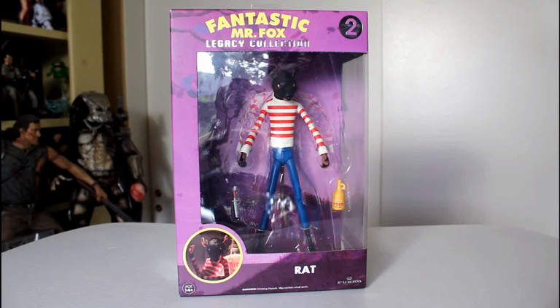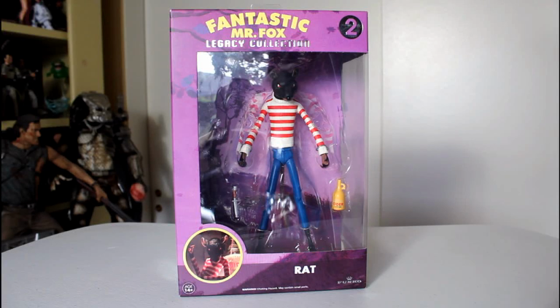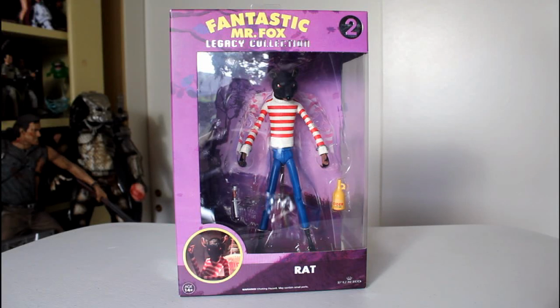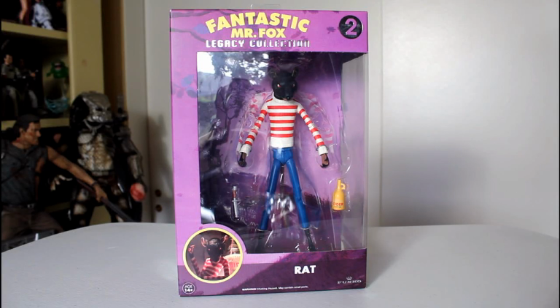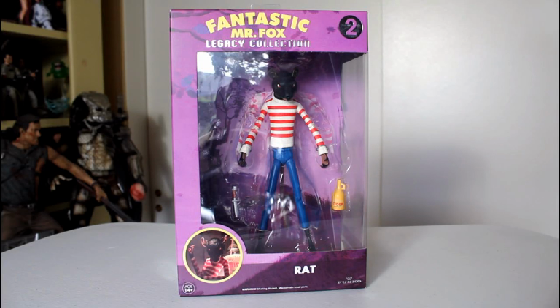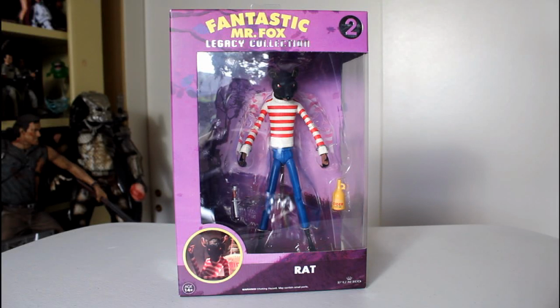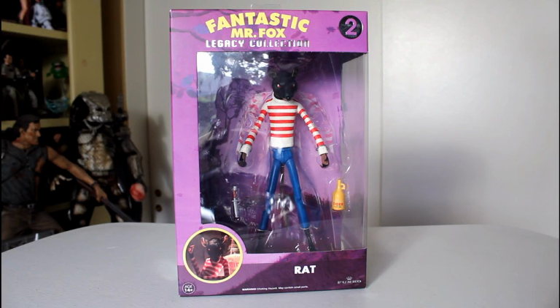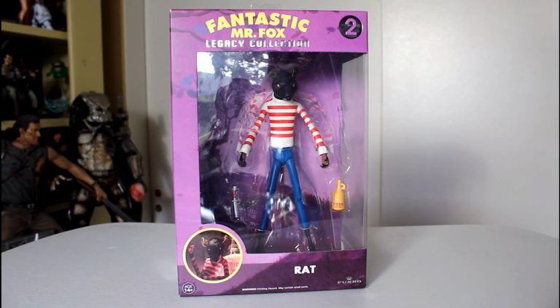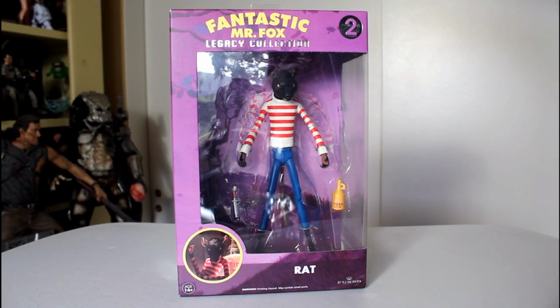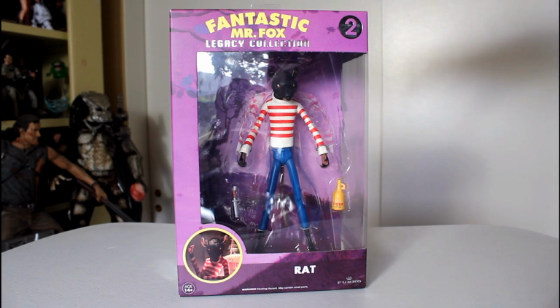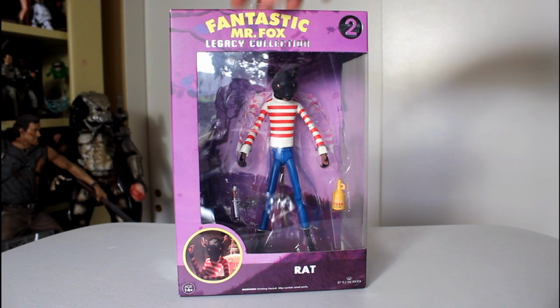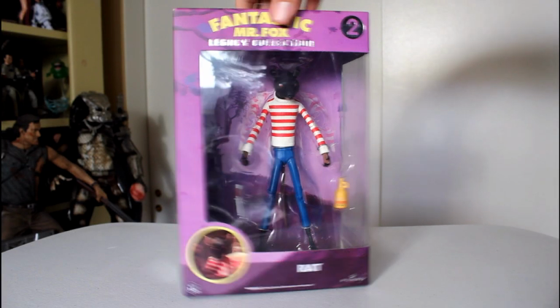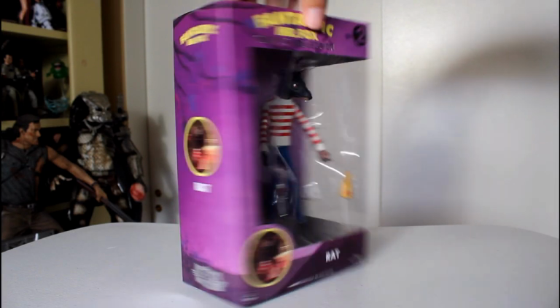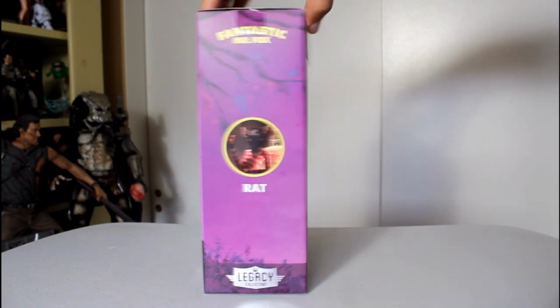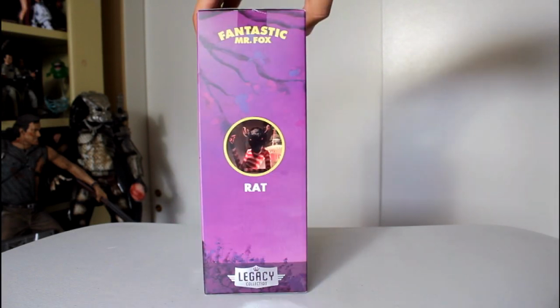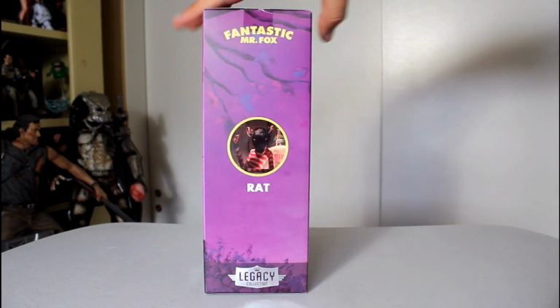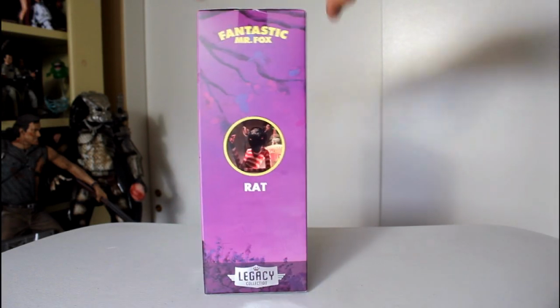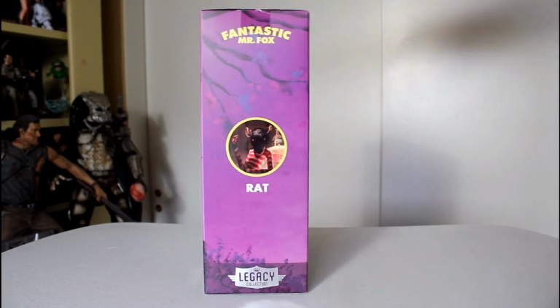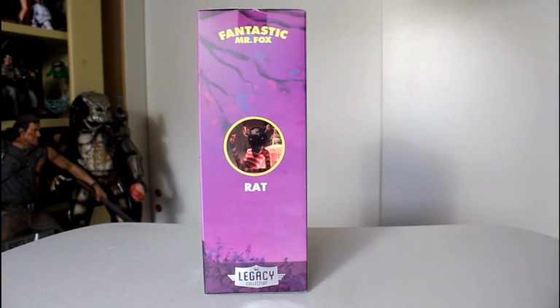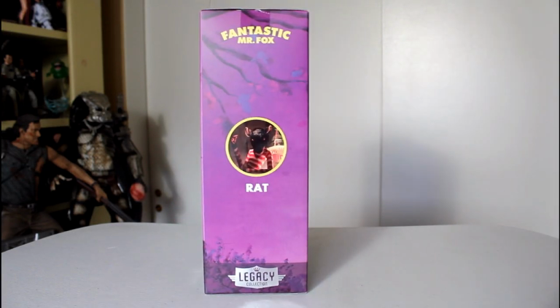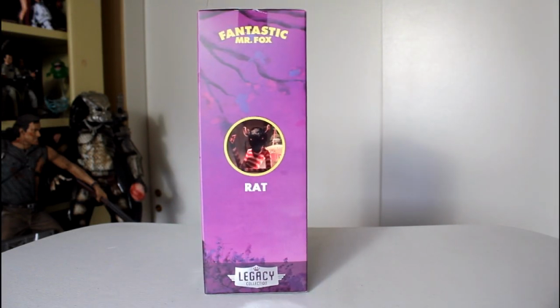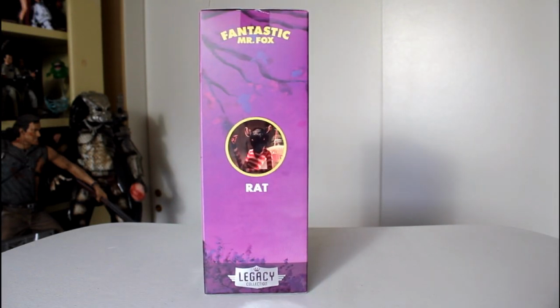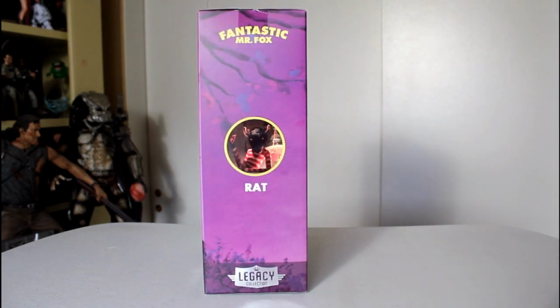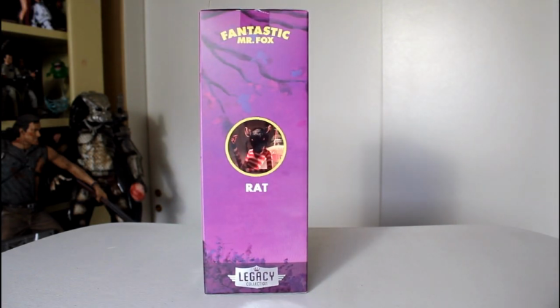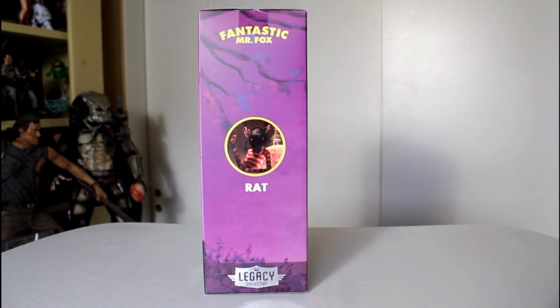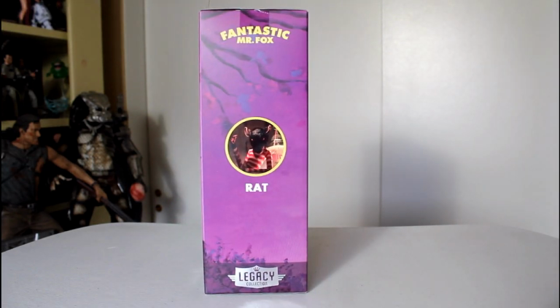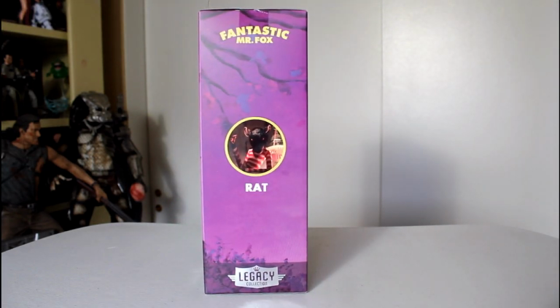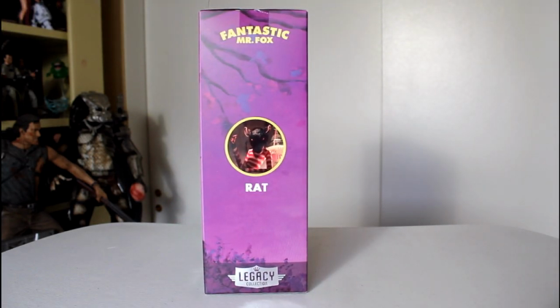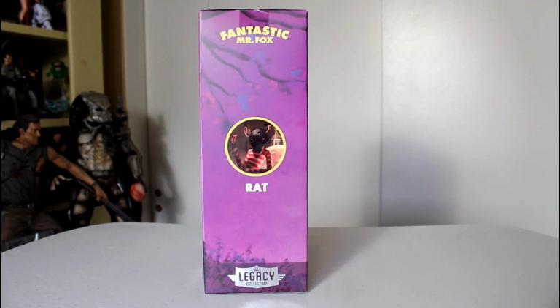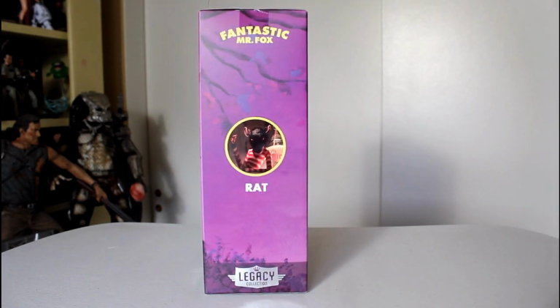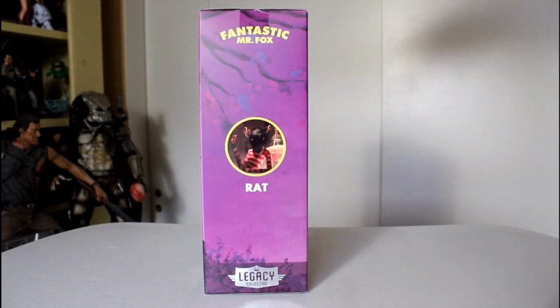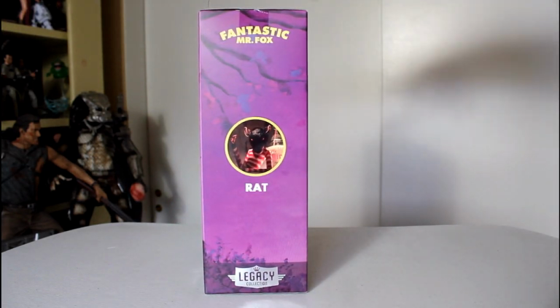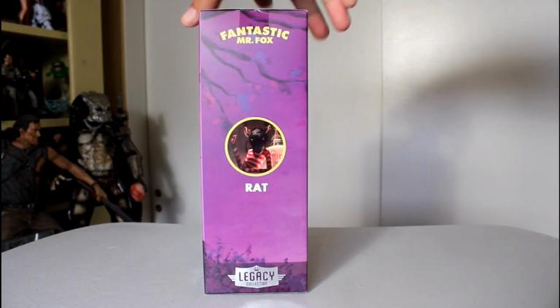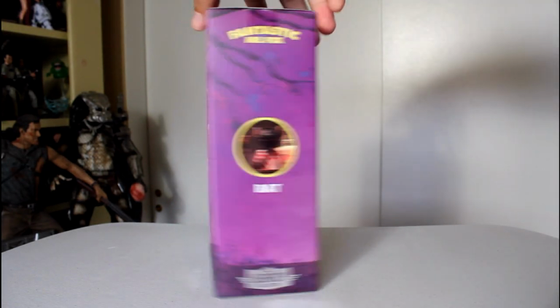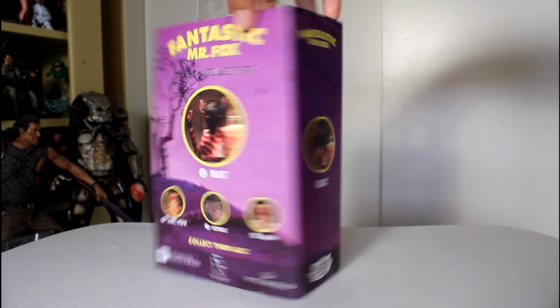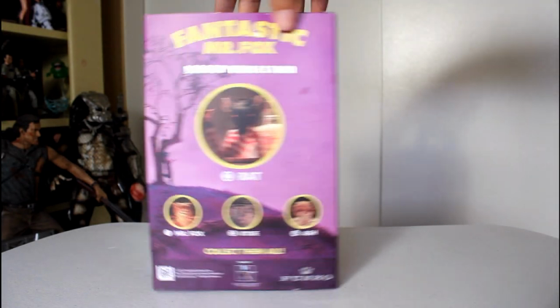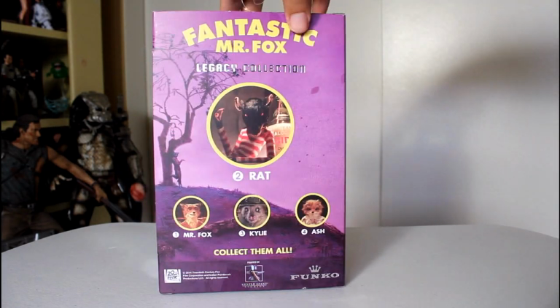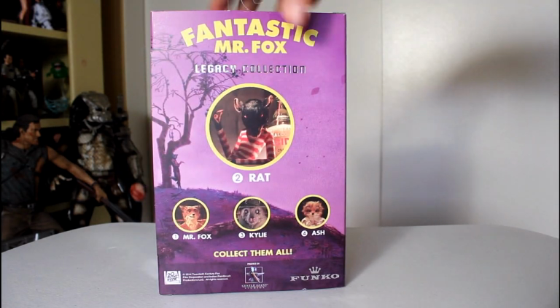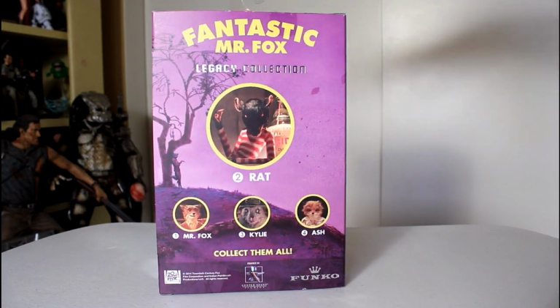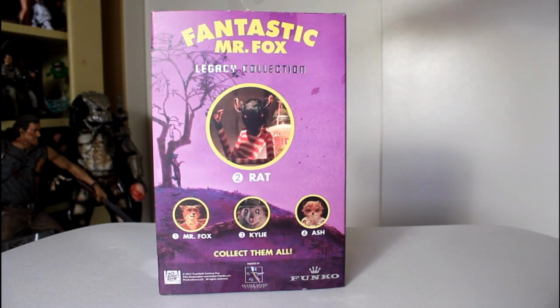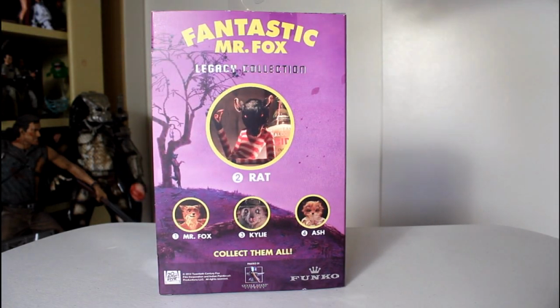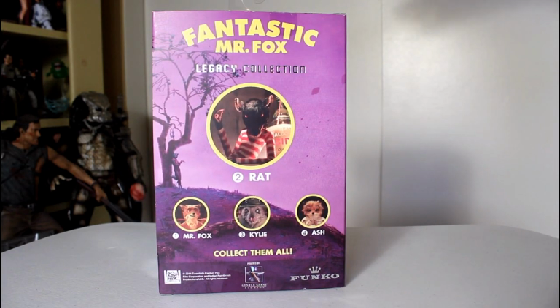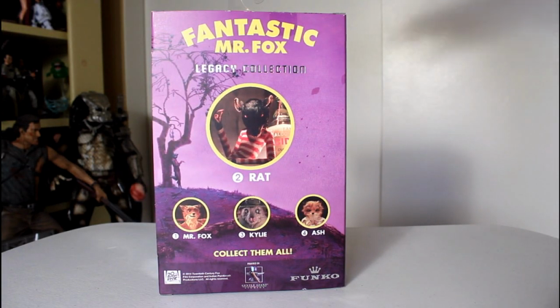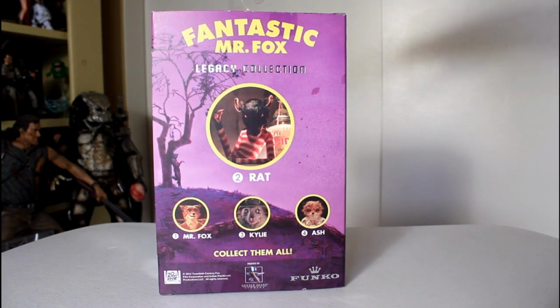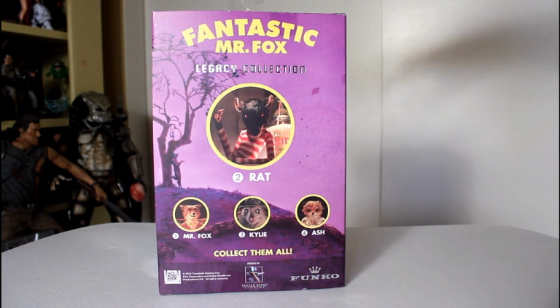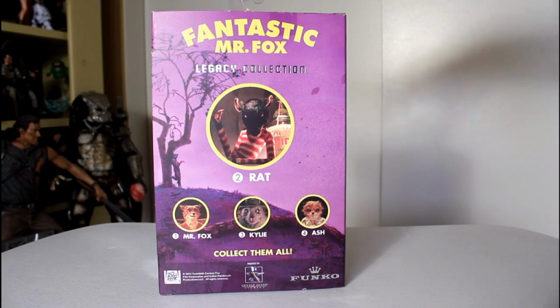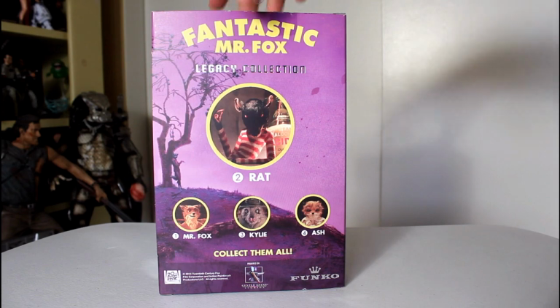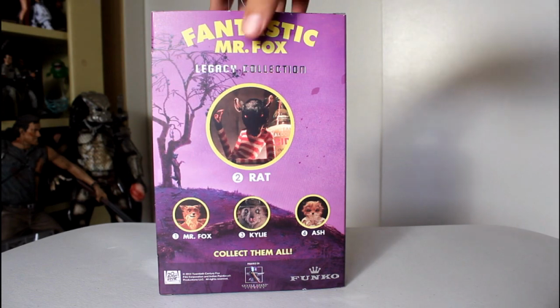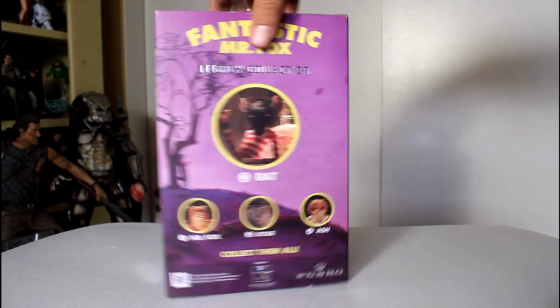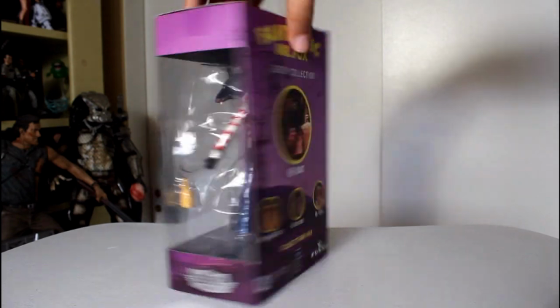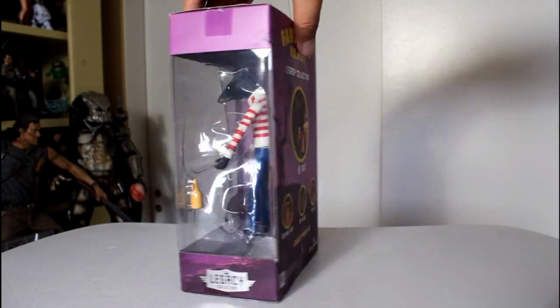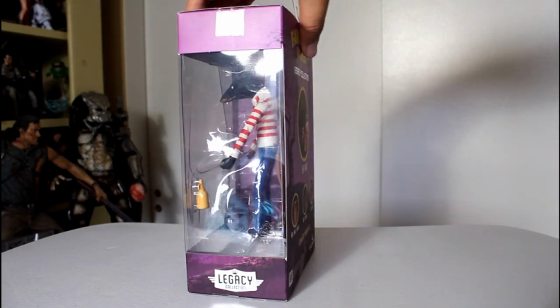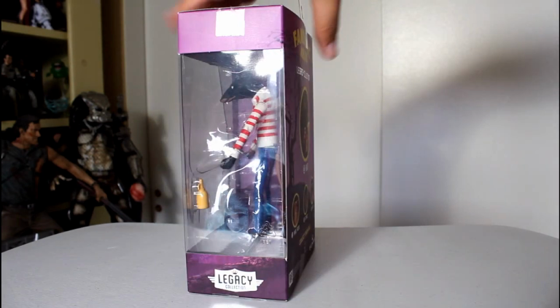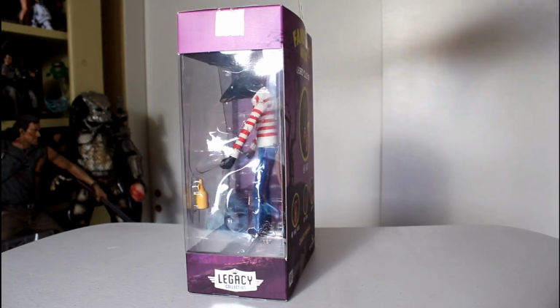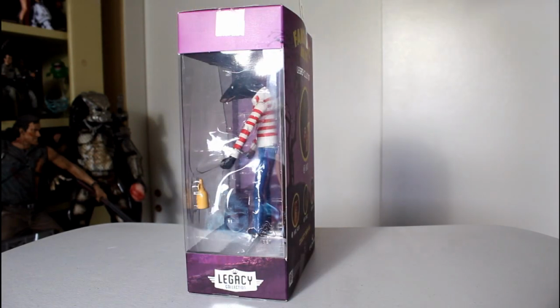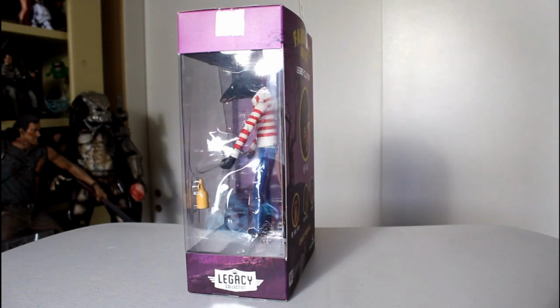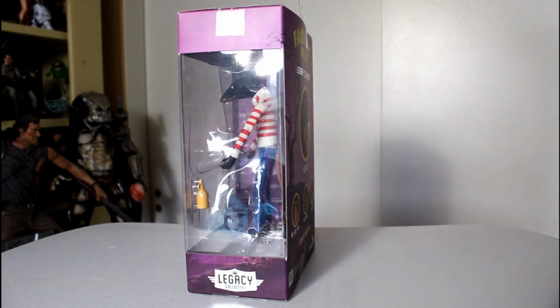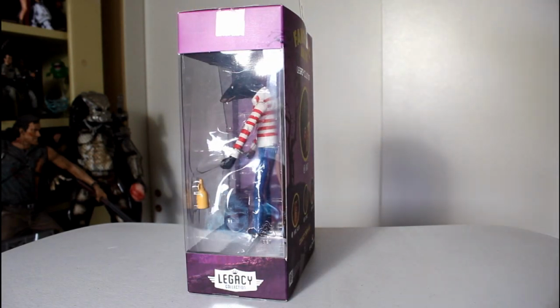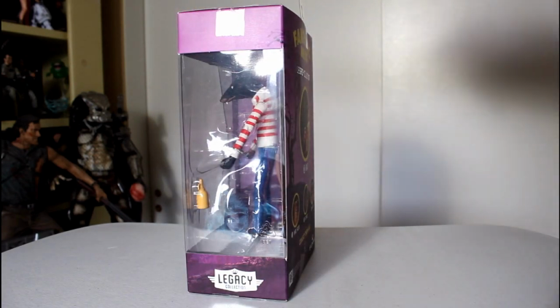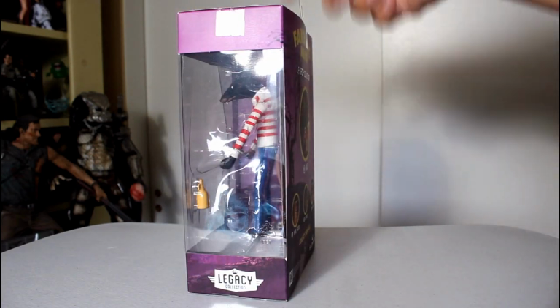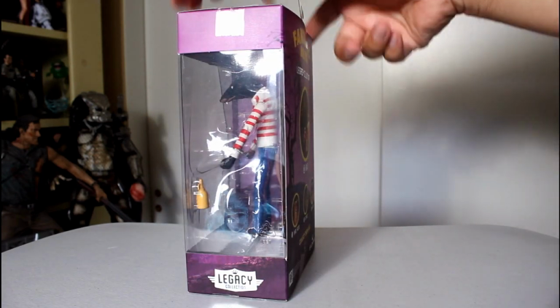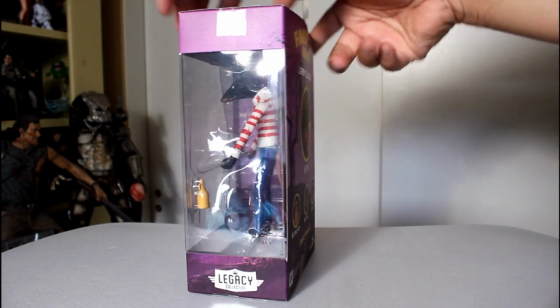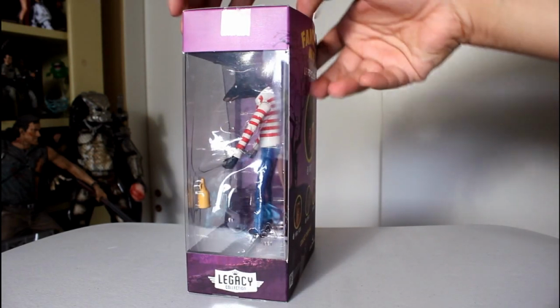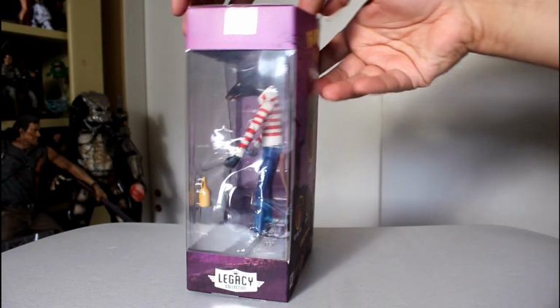Hey, this is John Carlos and I'm here with a look at the Funko Legacy Collection action figure of Rat from Fantastic Mr. Fox.